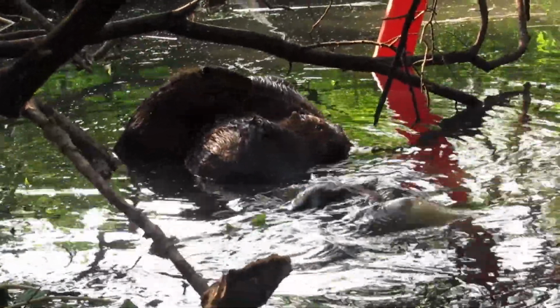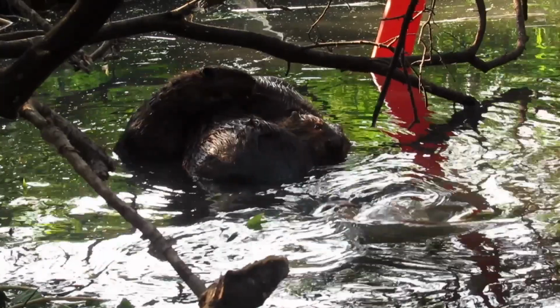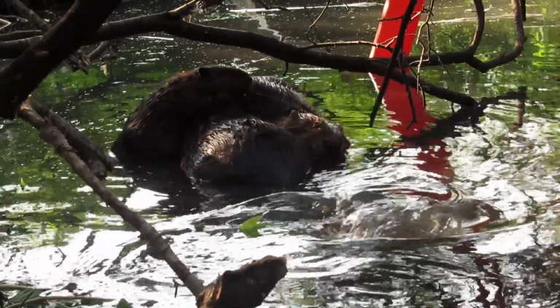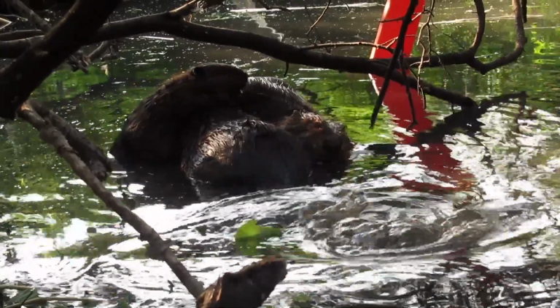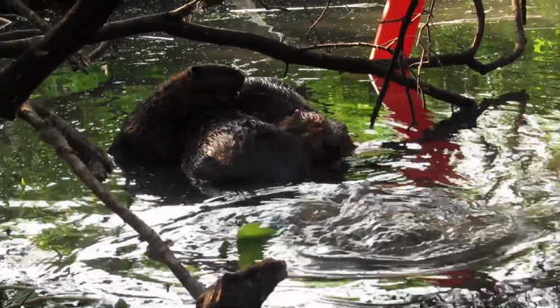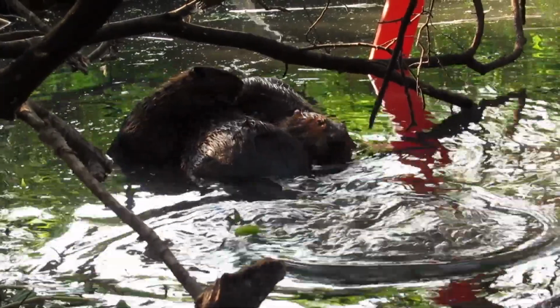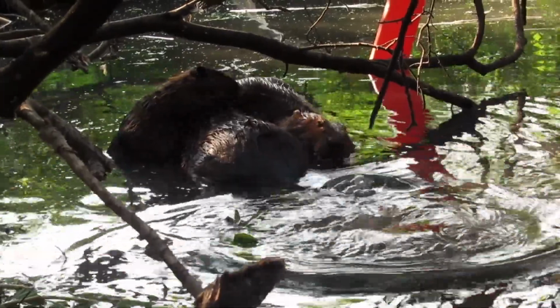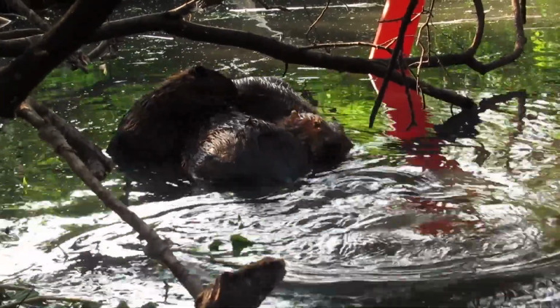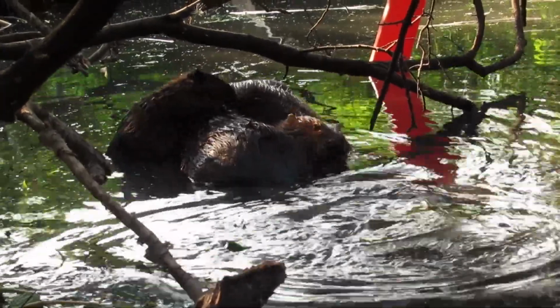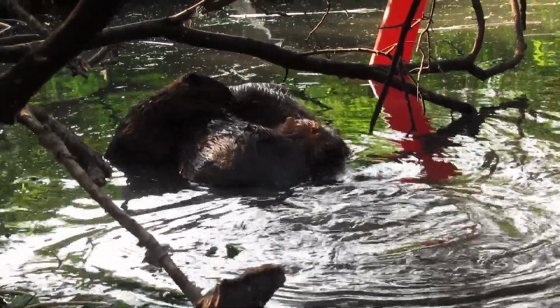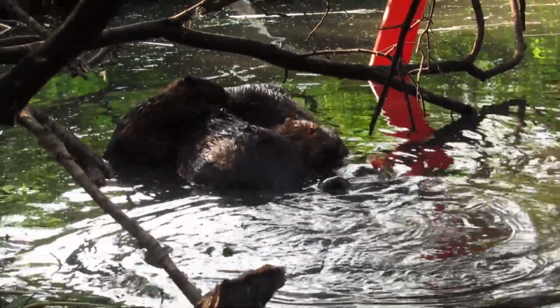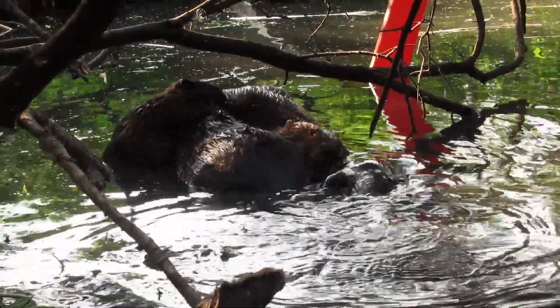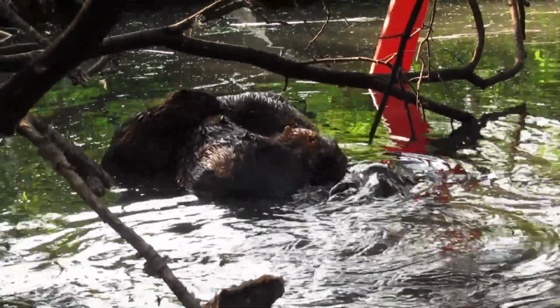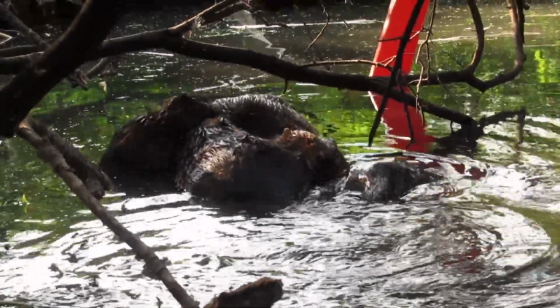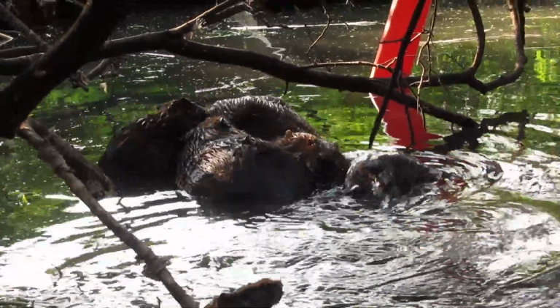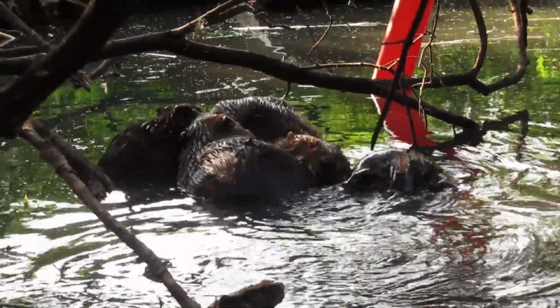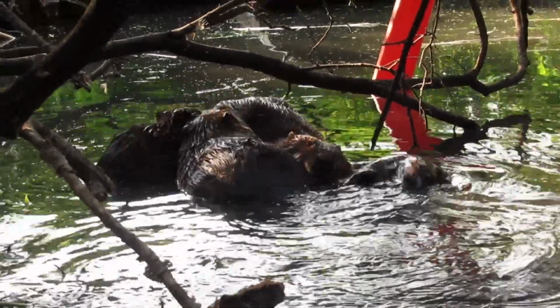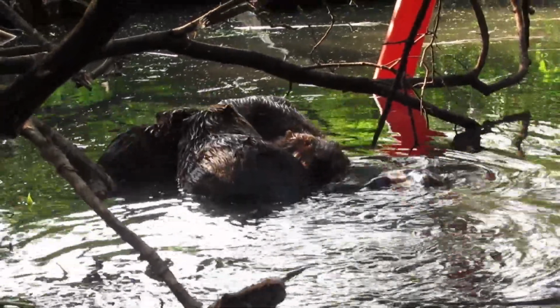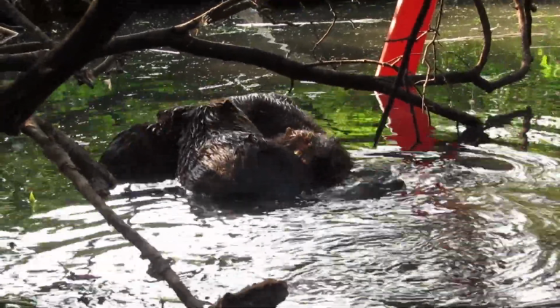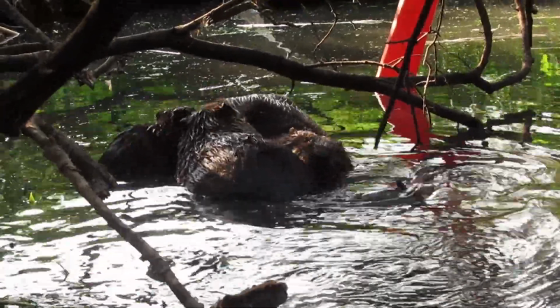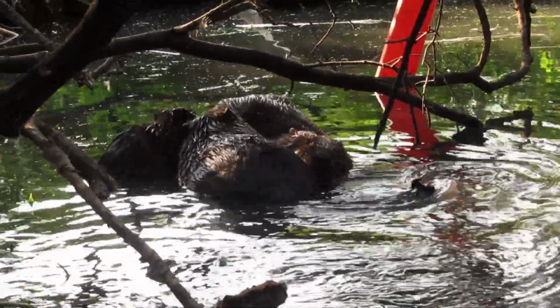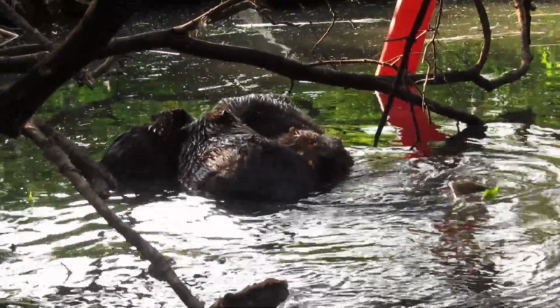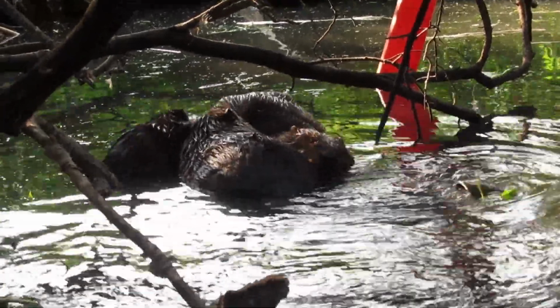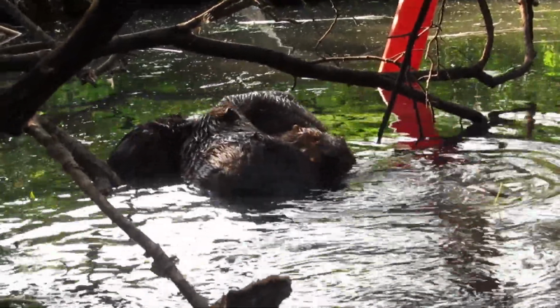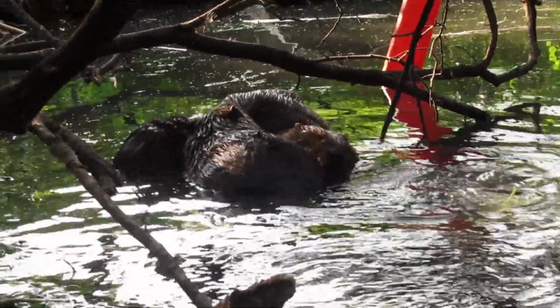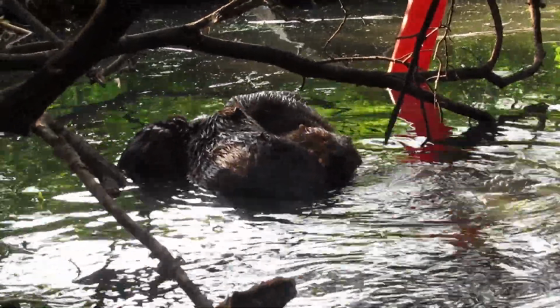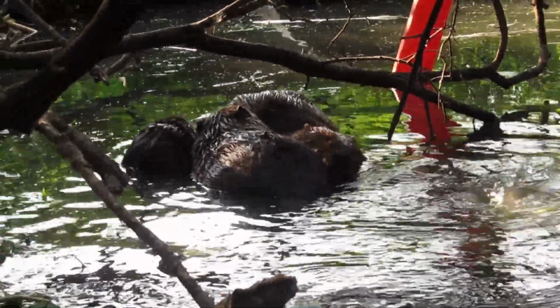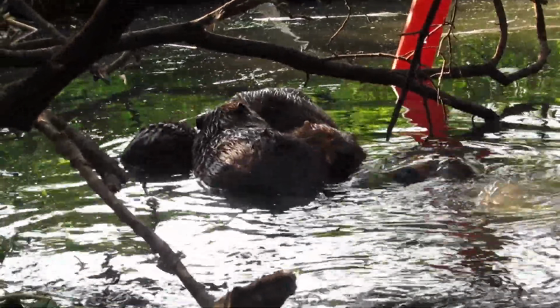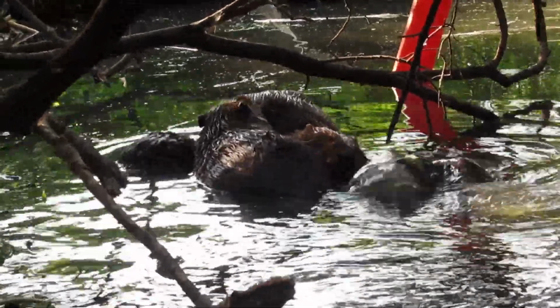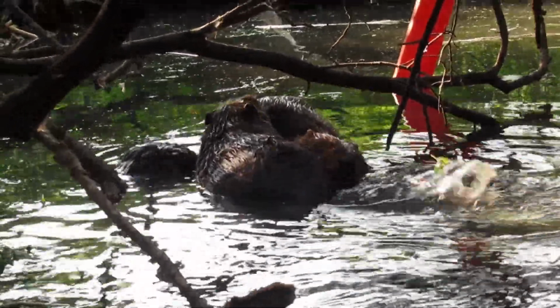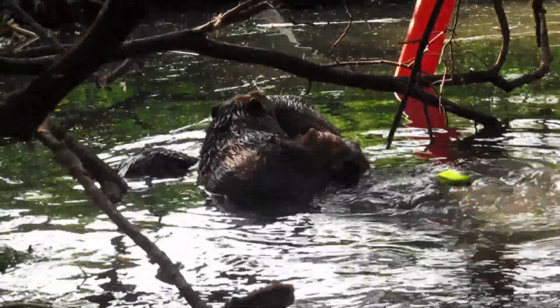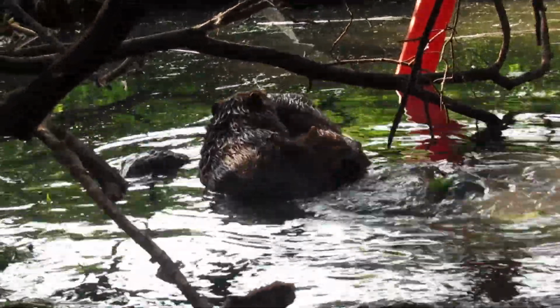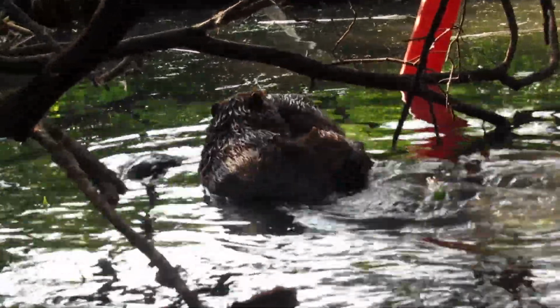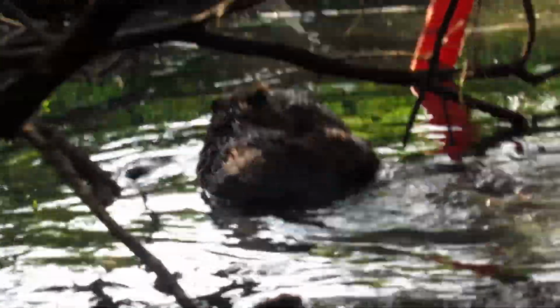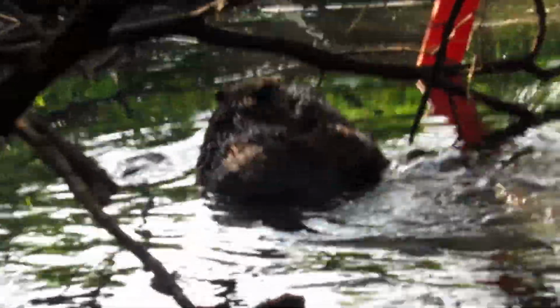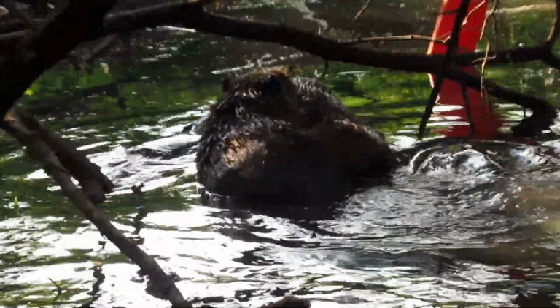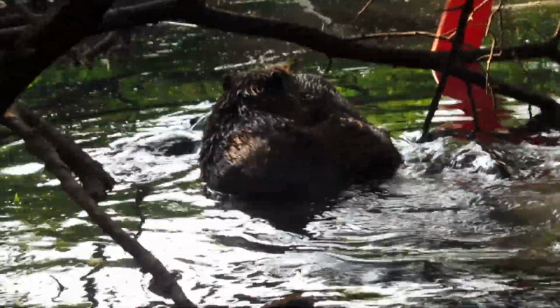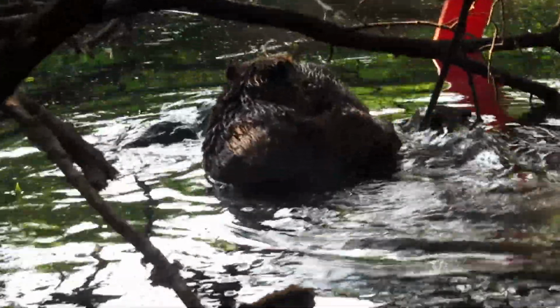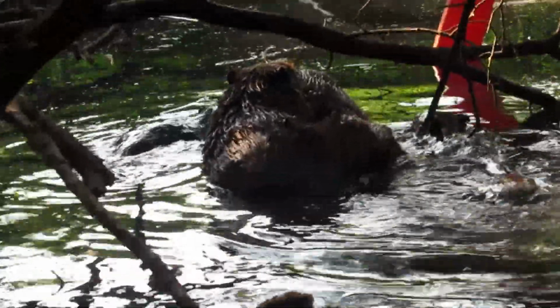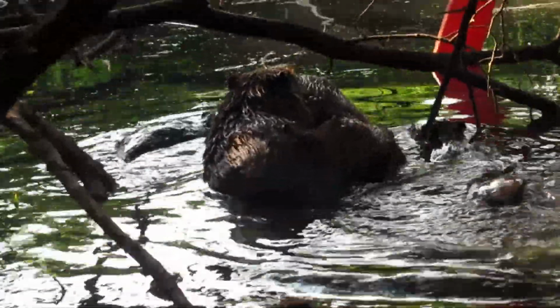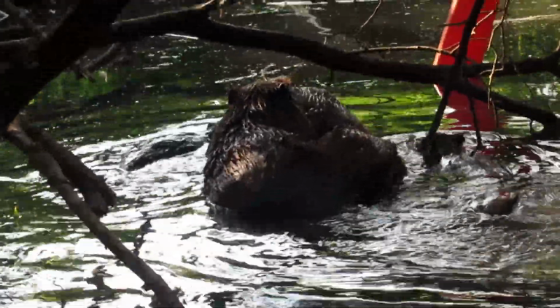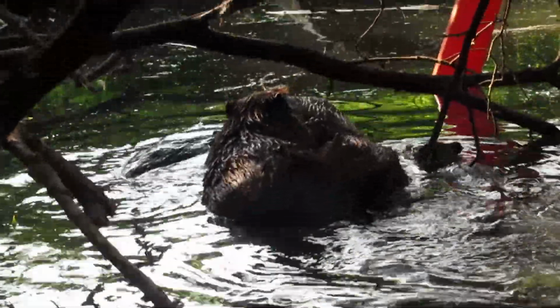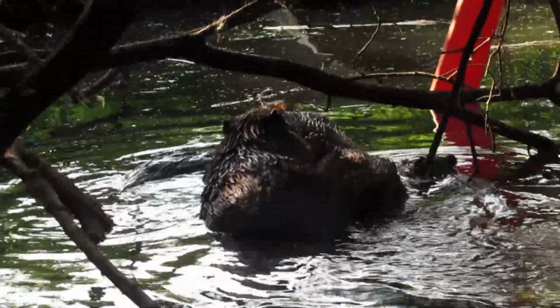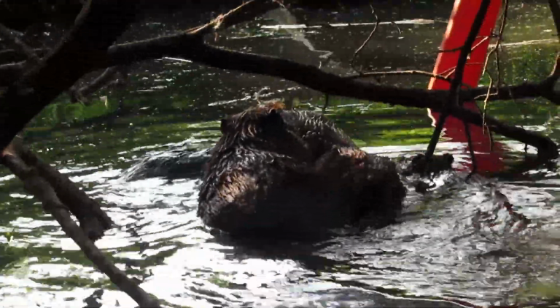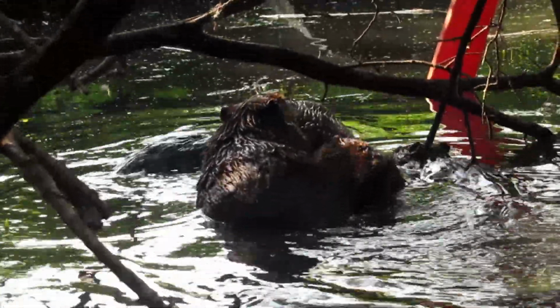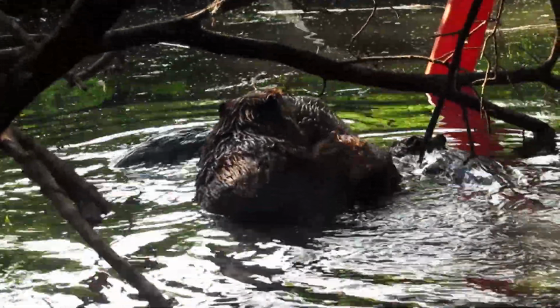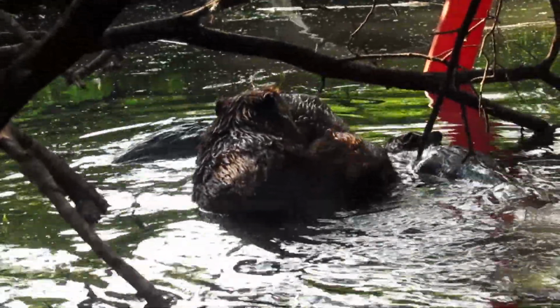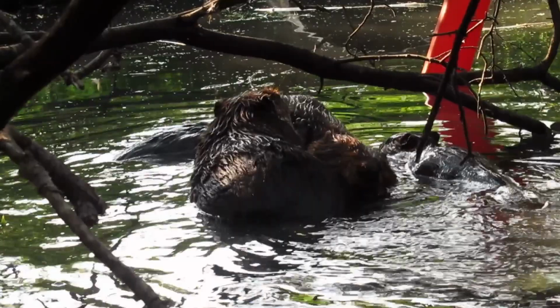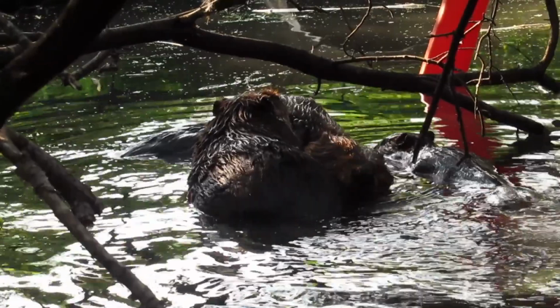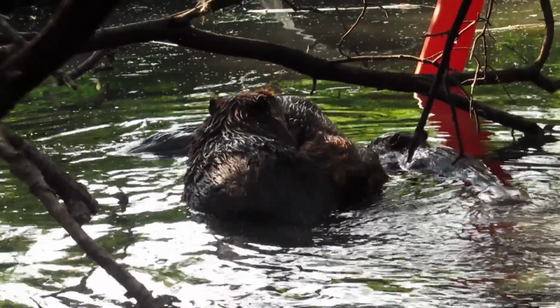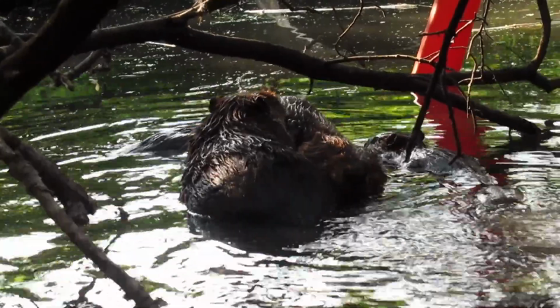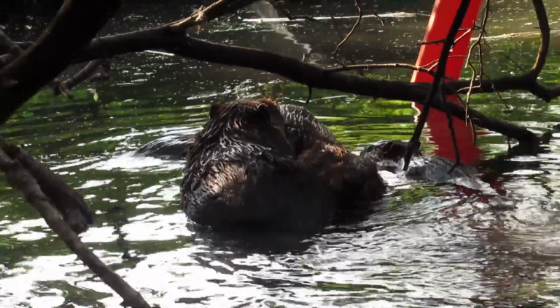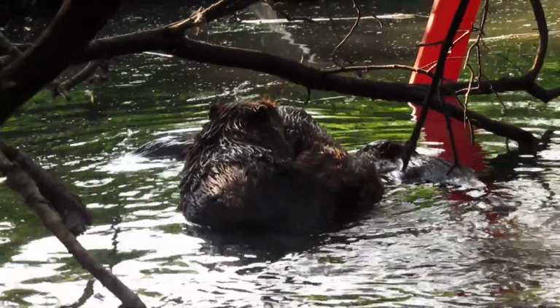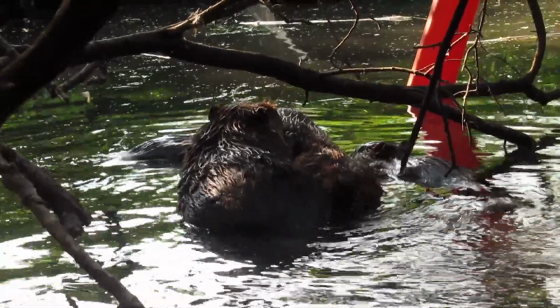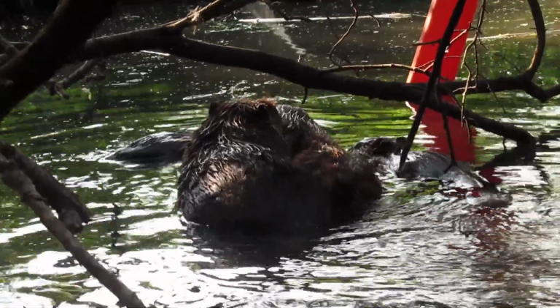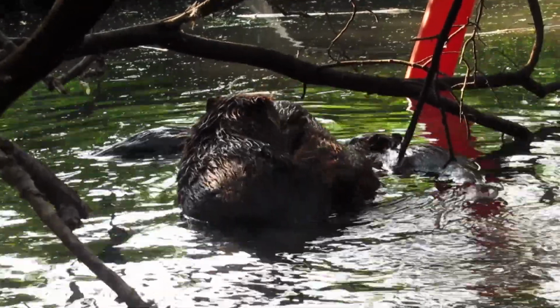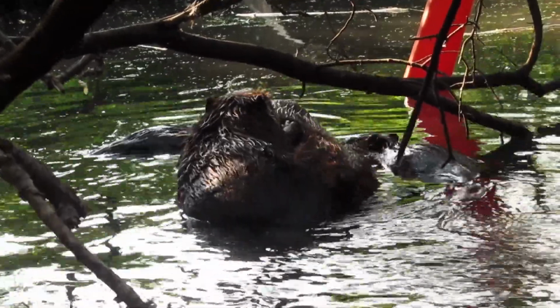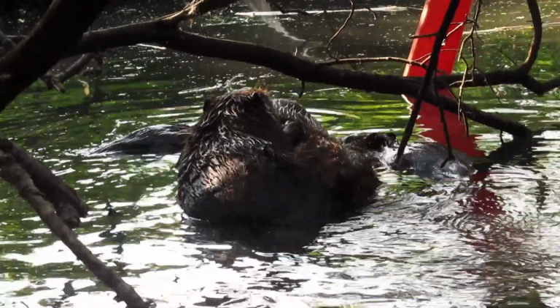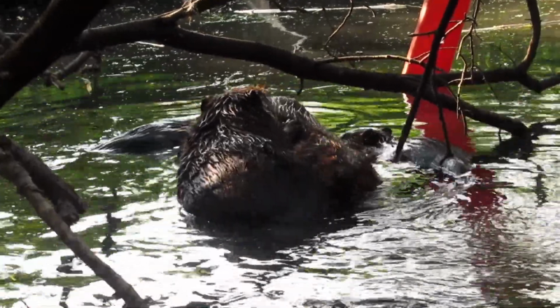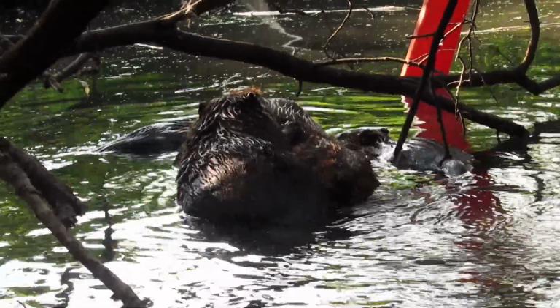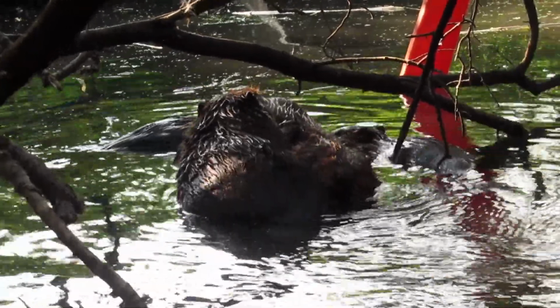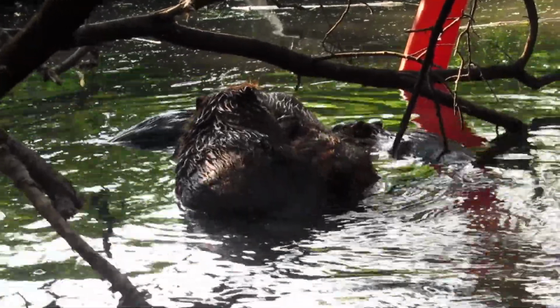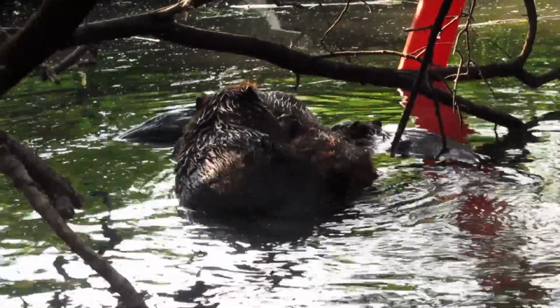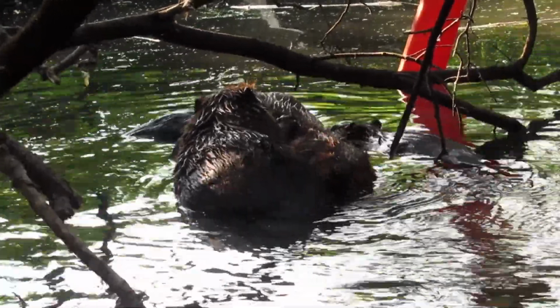For those of you that don't know, they groom each other by chewing each other's fur to spread oil around the fur, which helps keep them waterproof.